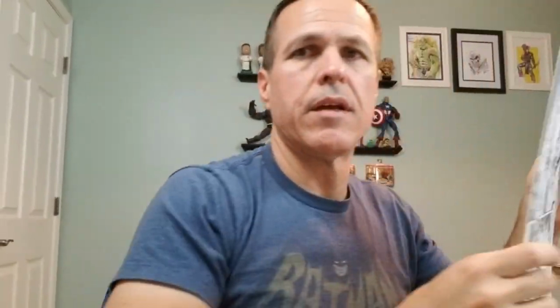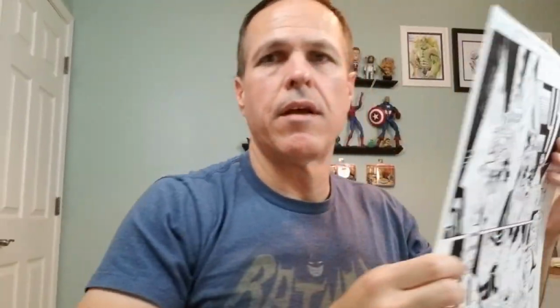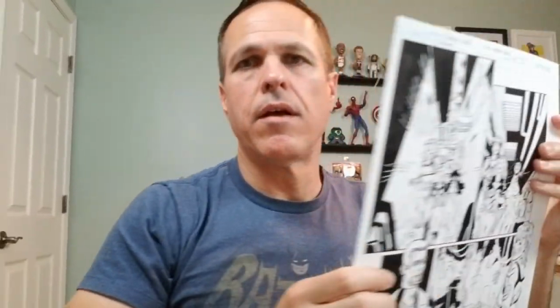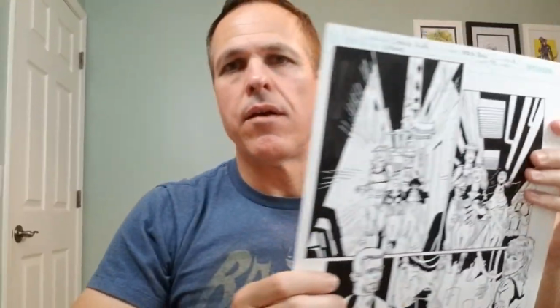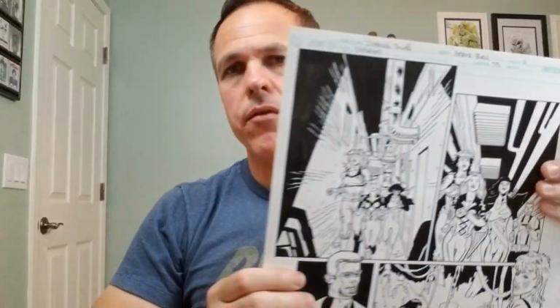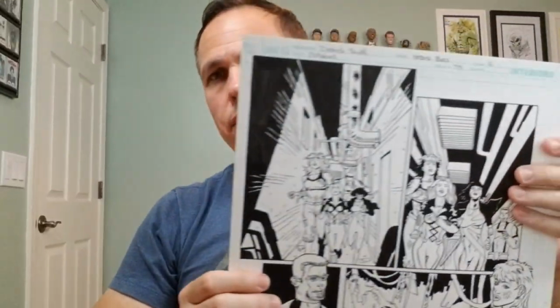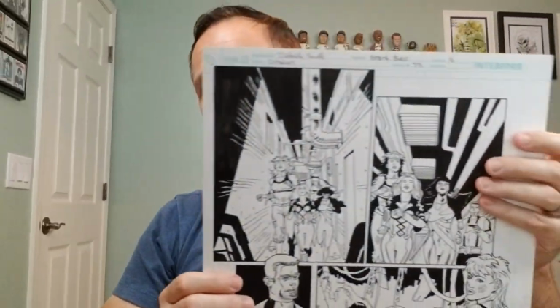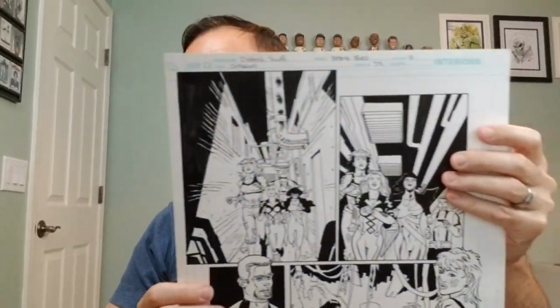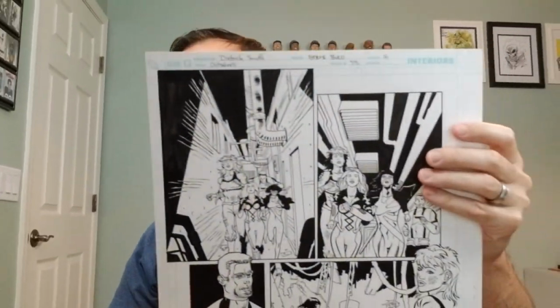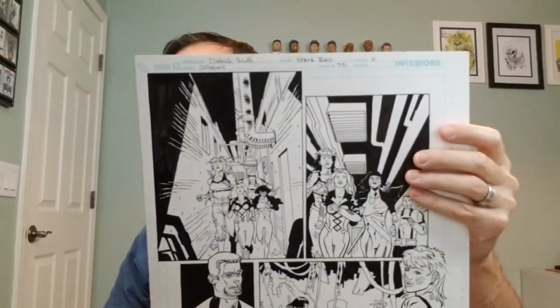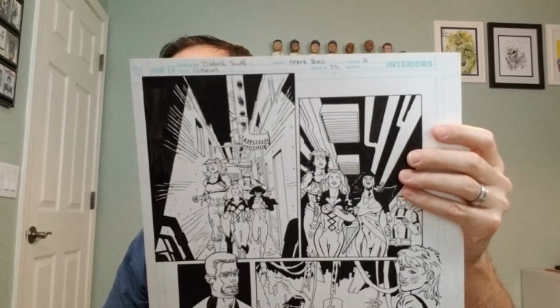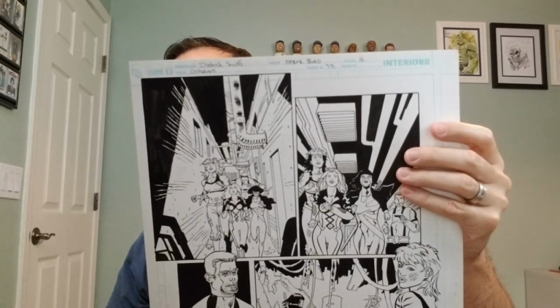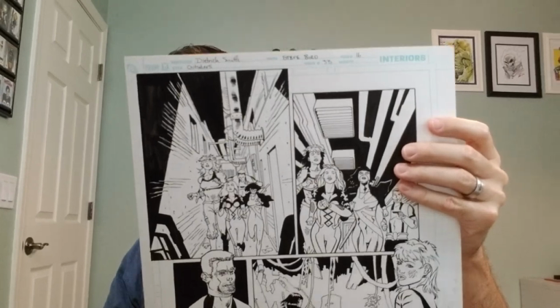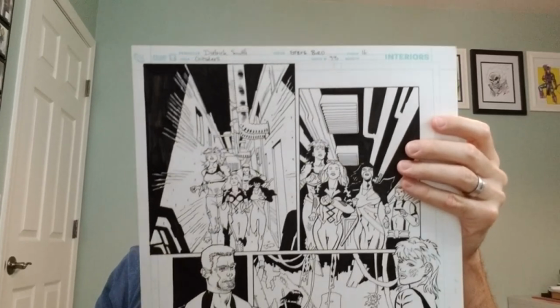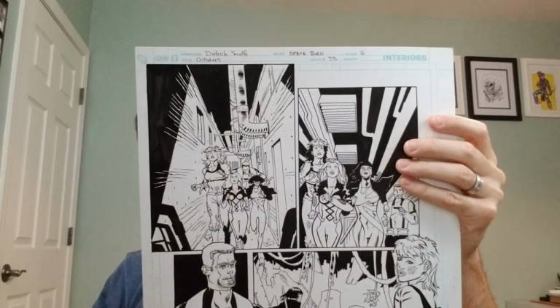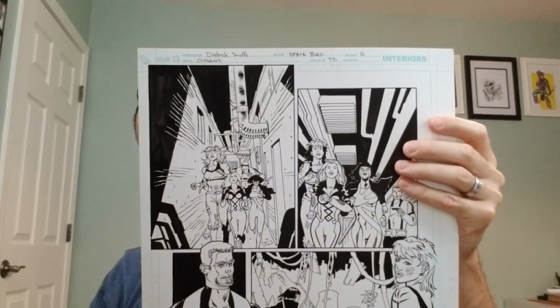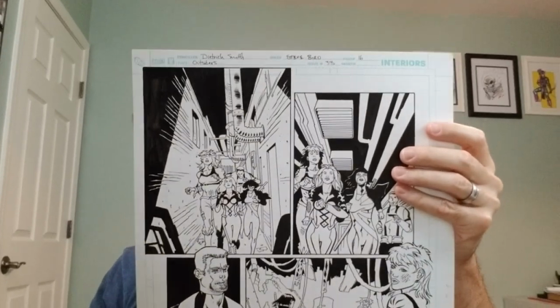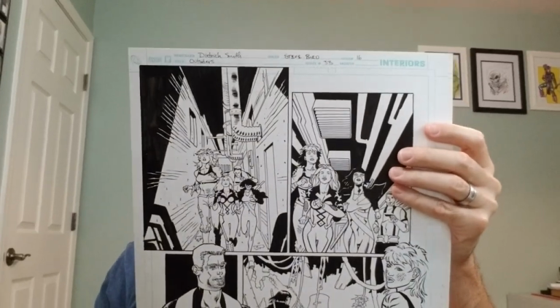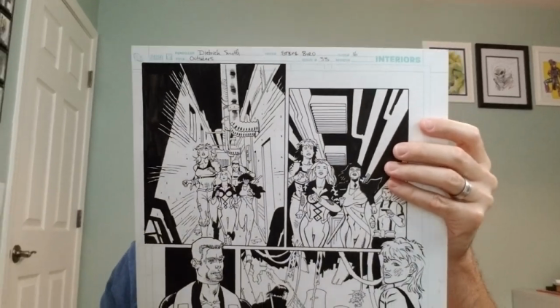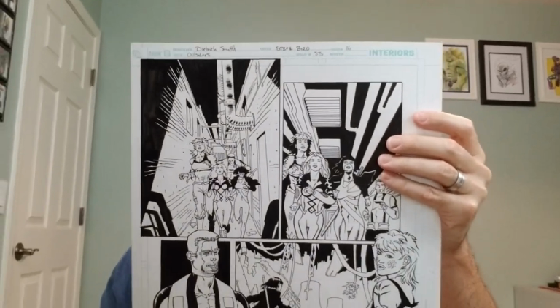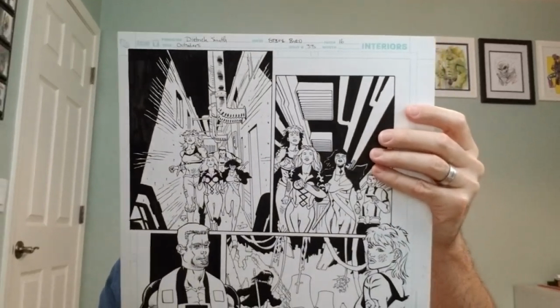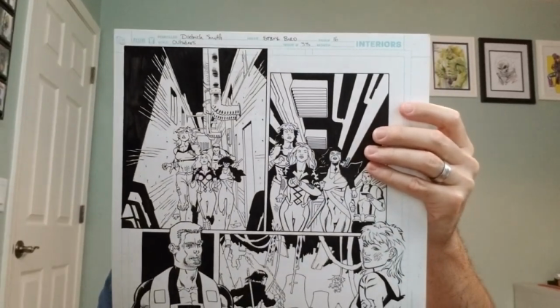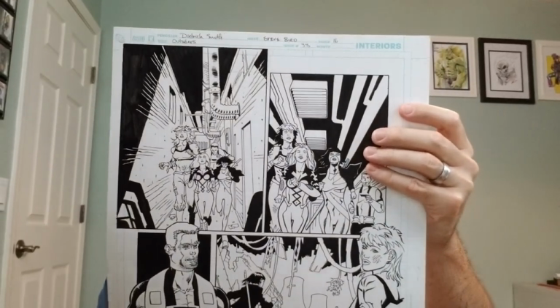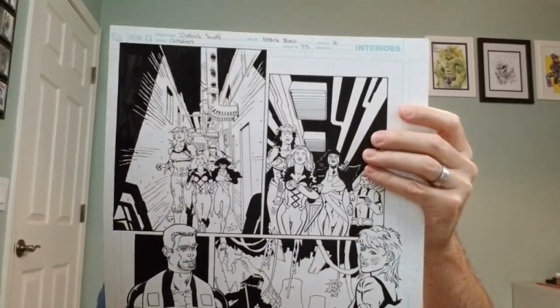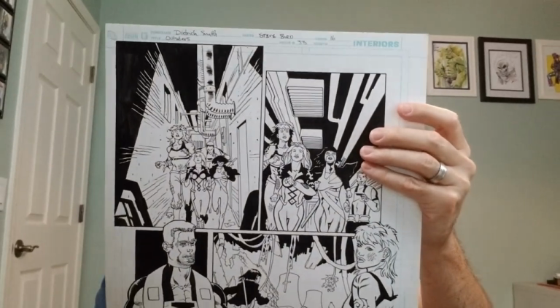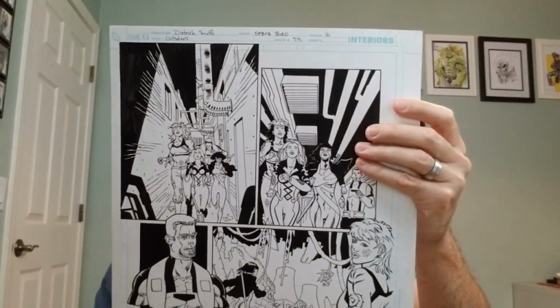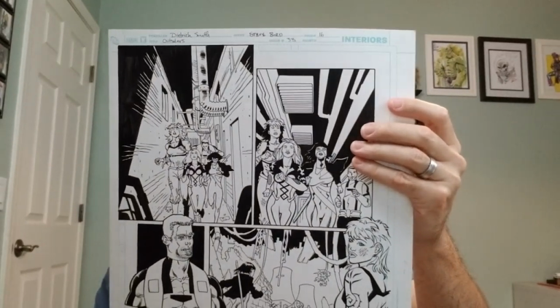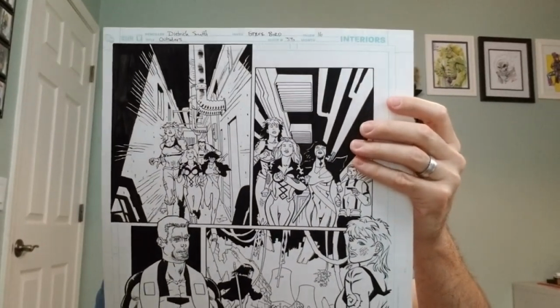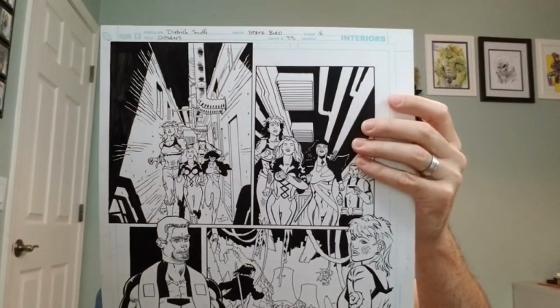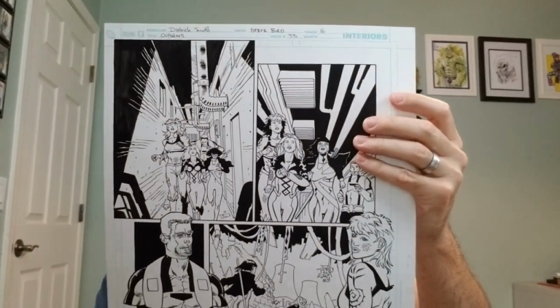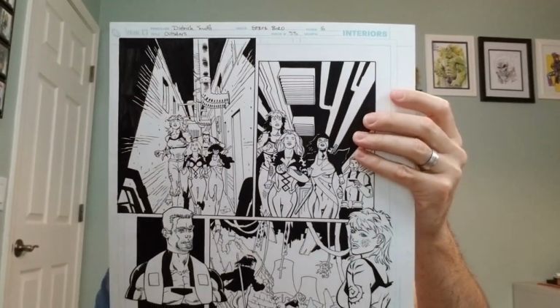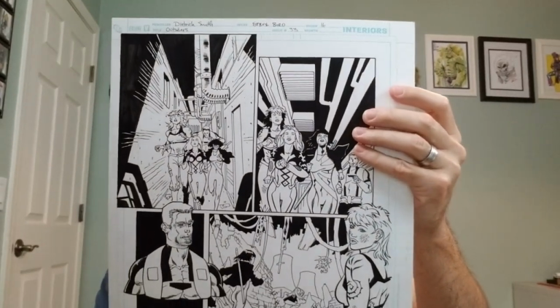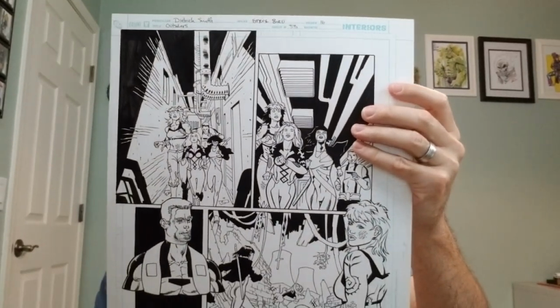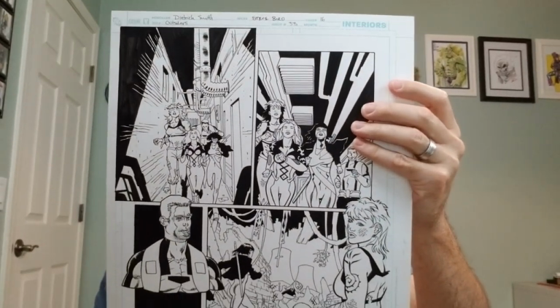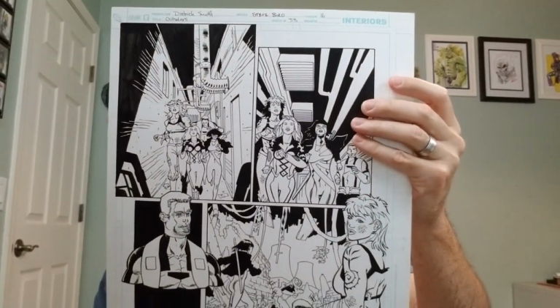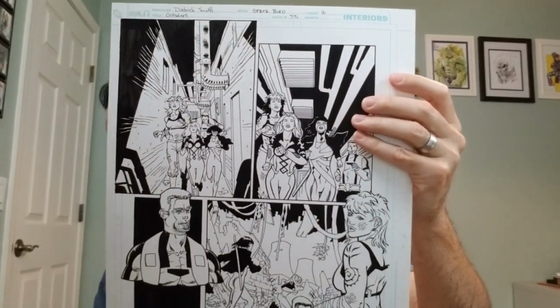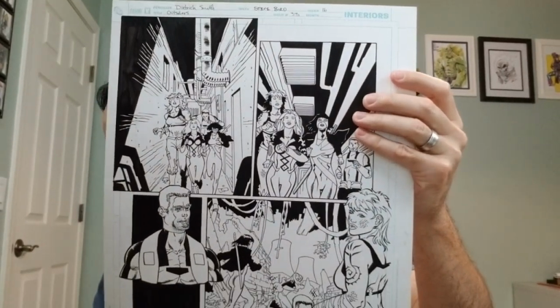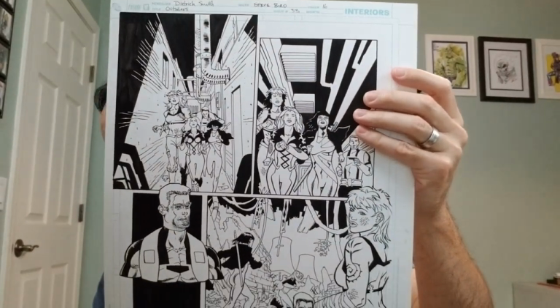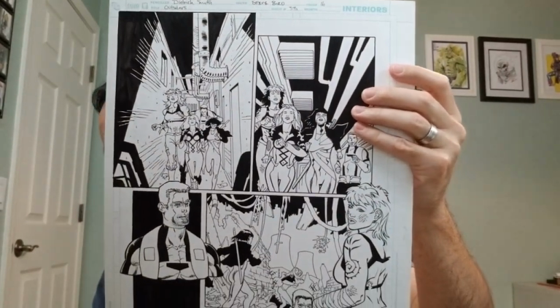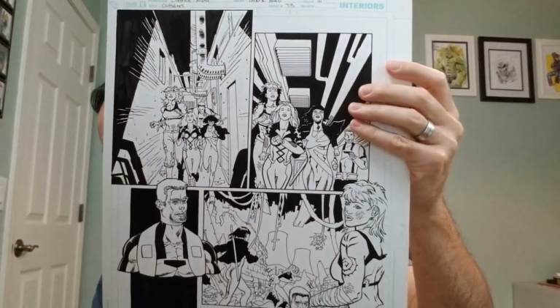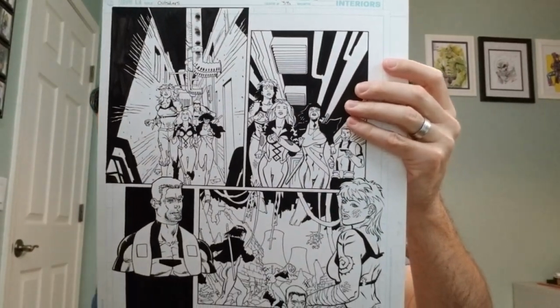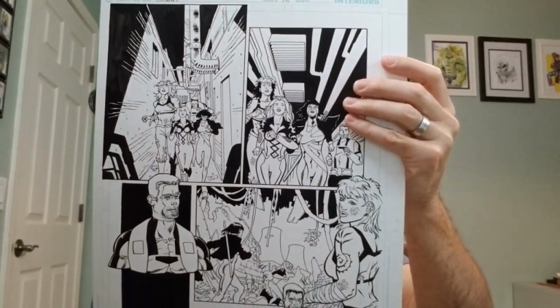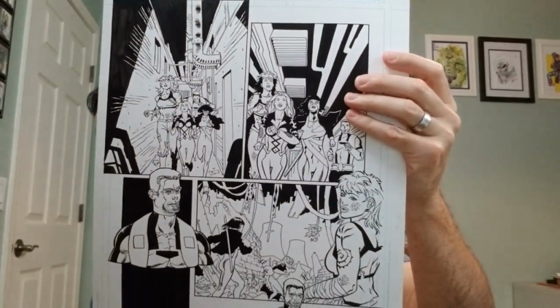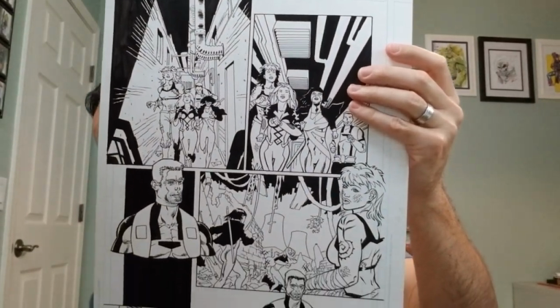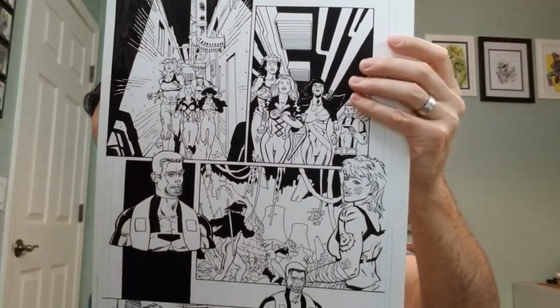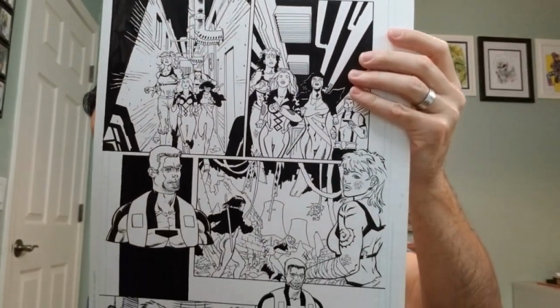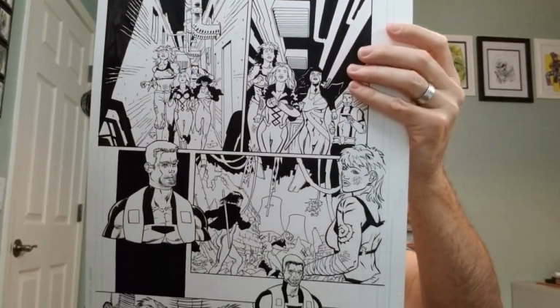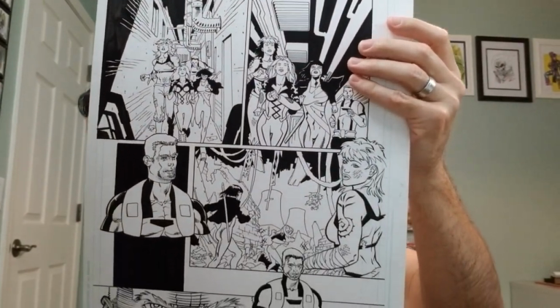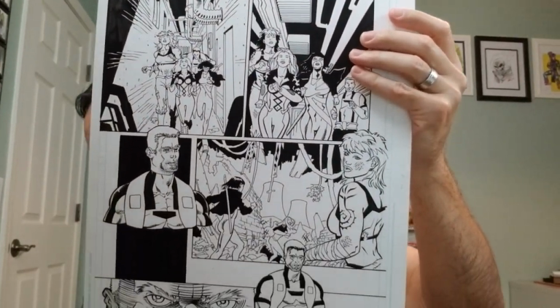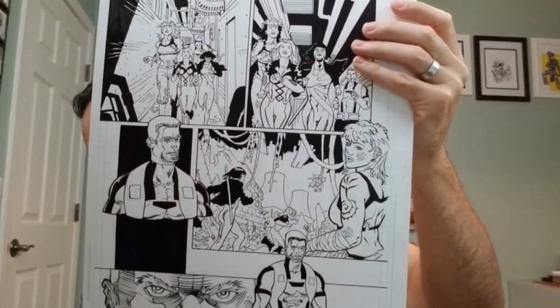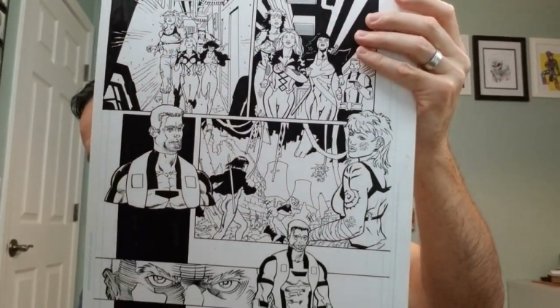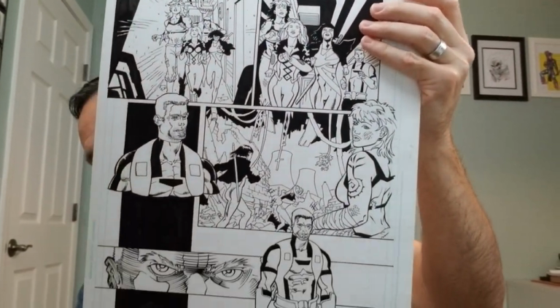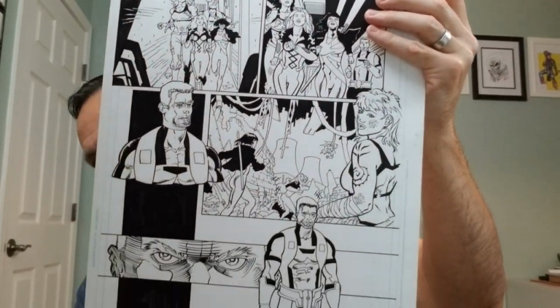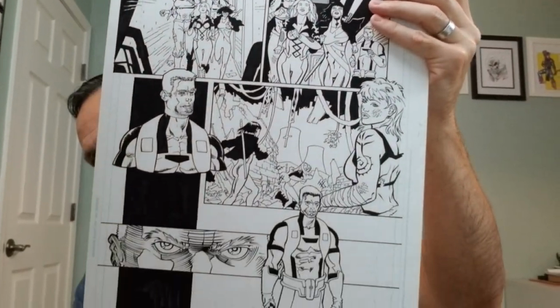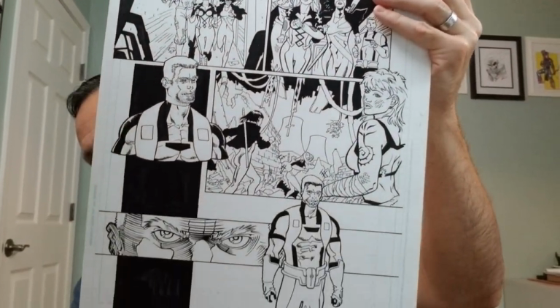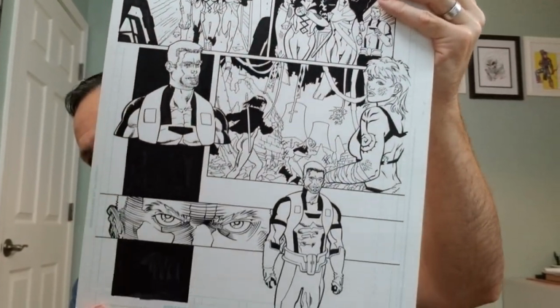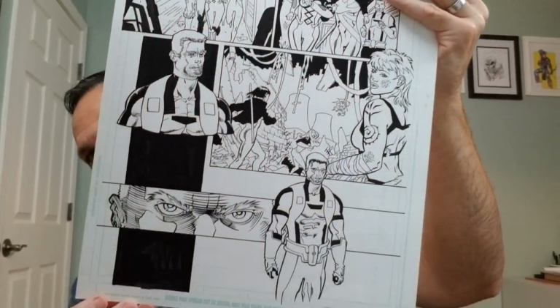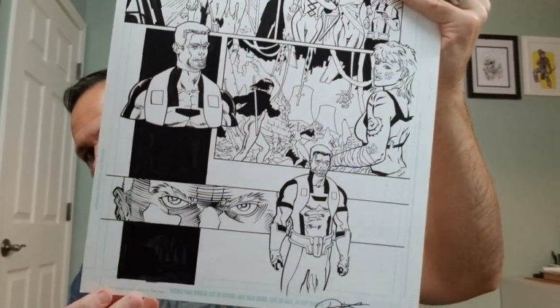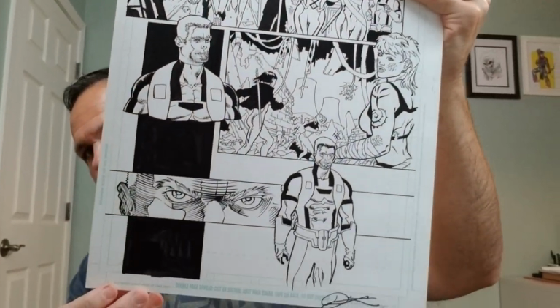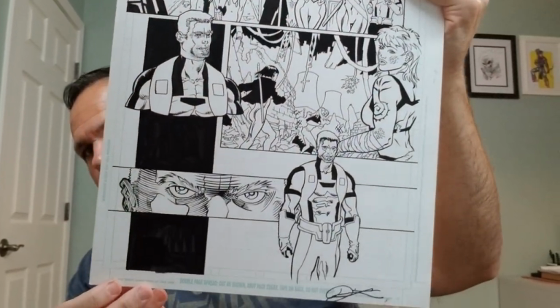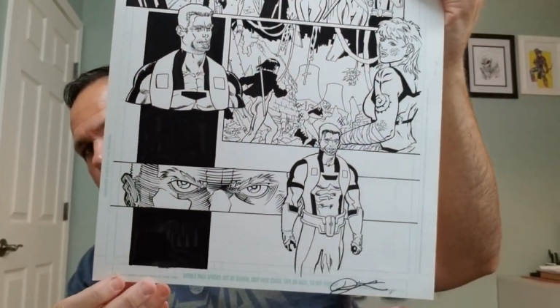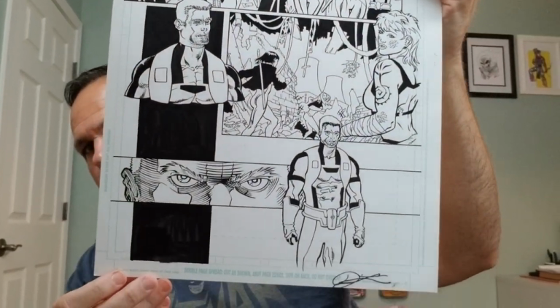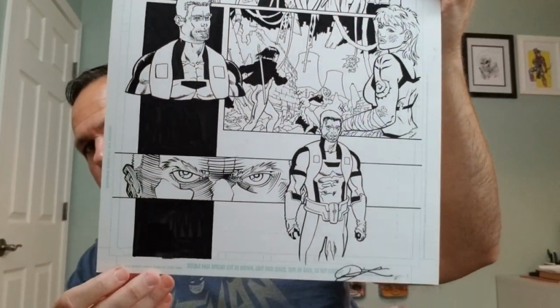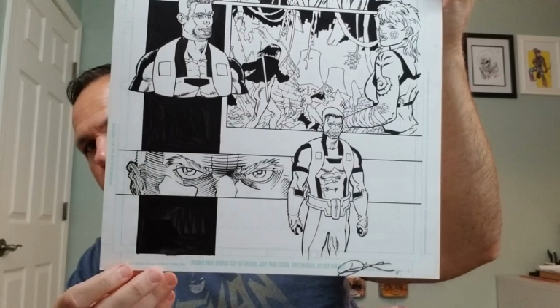So that's The Outsiders, issue 33, page 16.